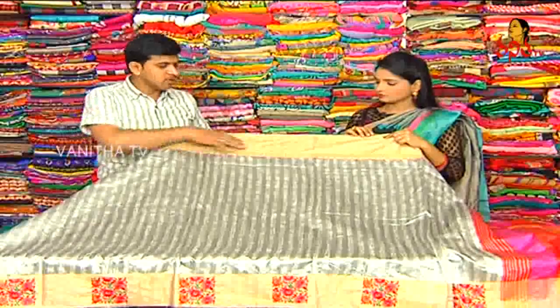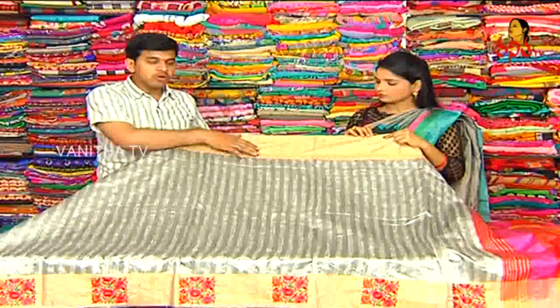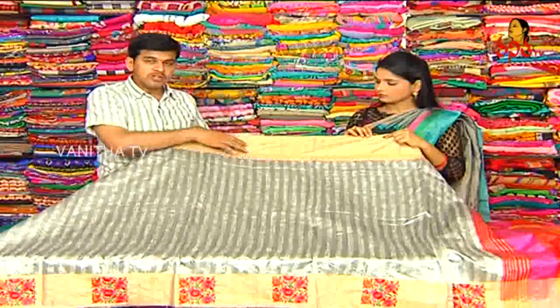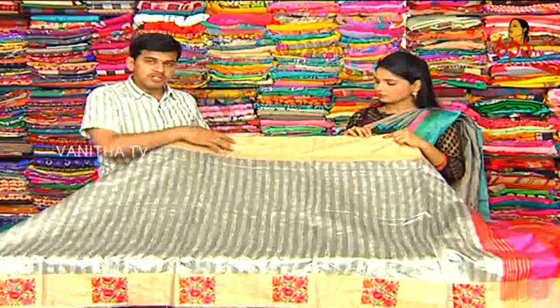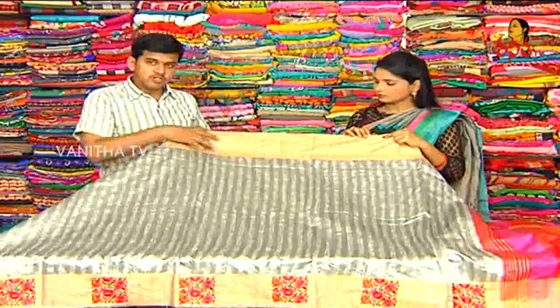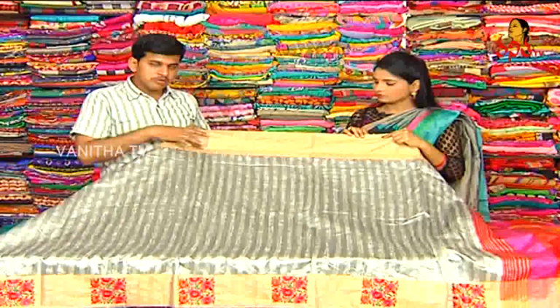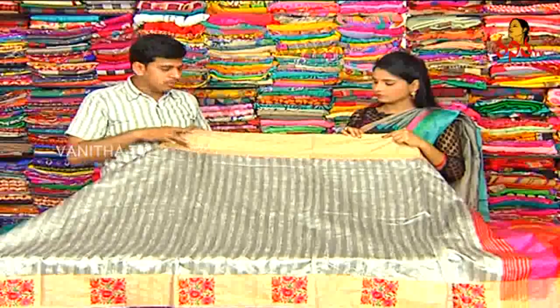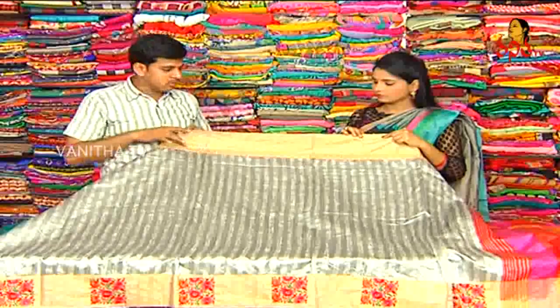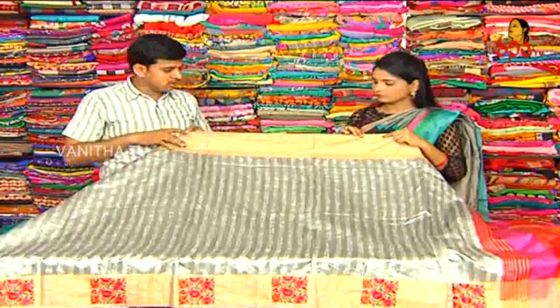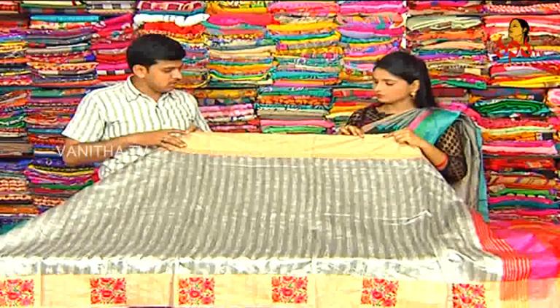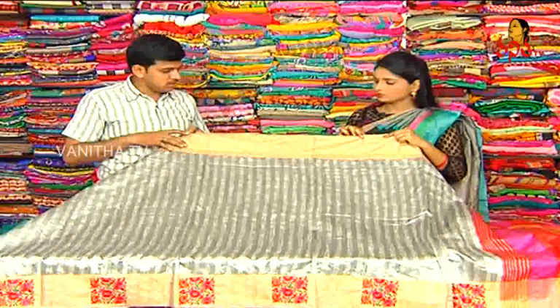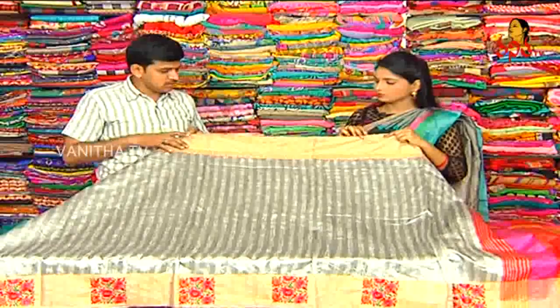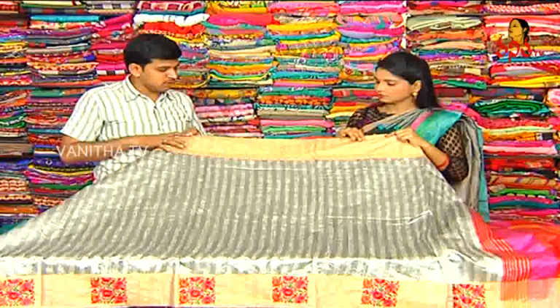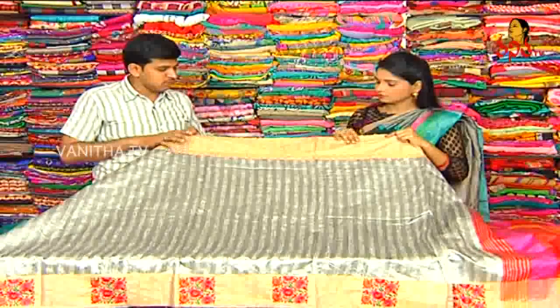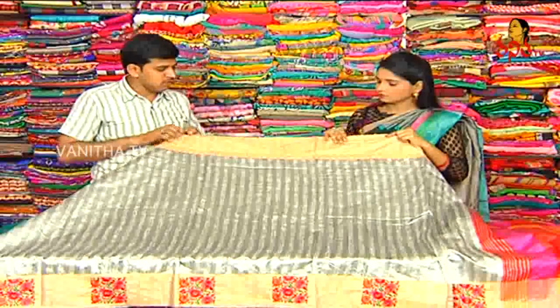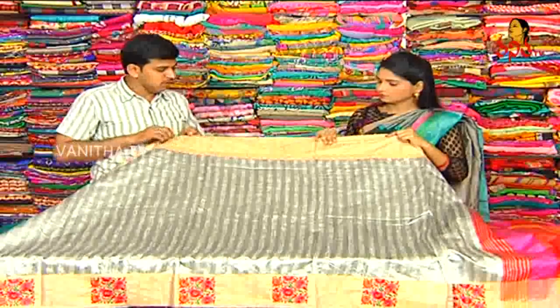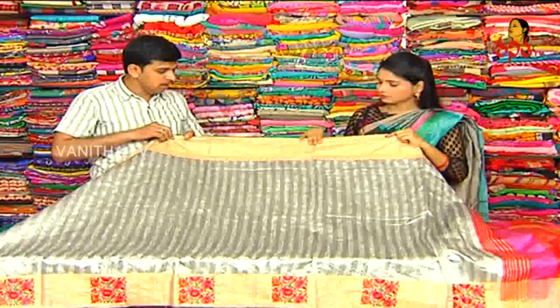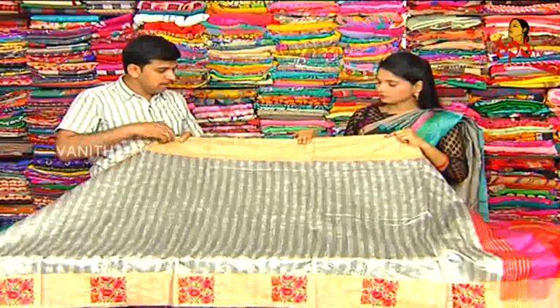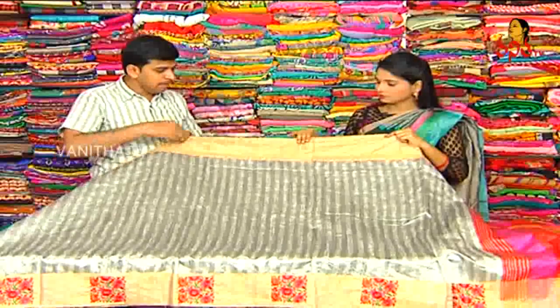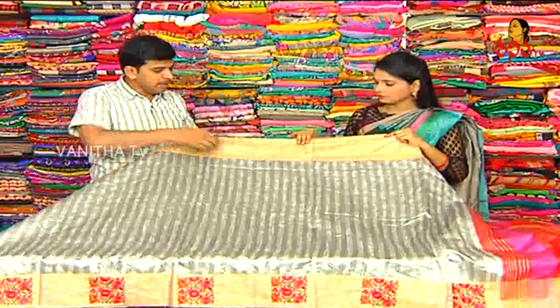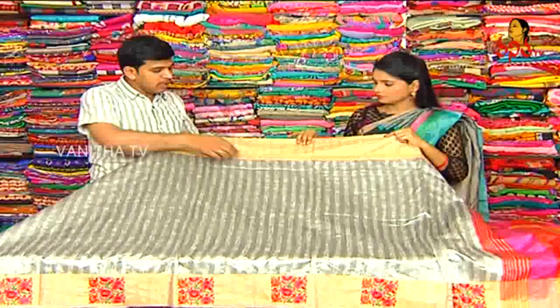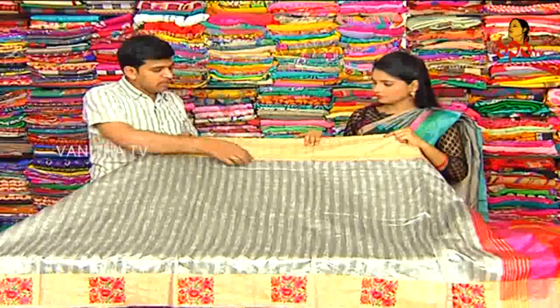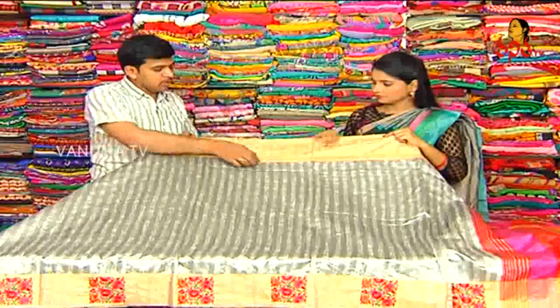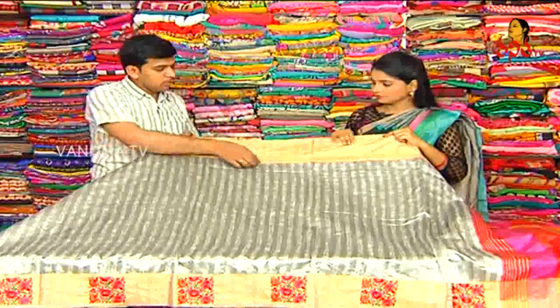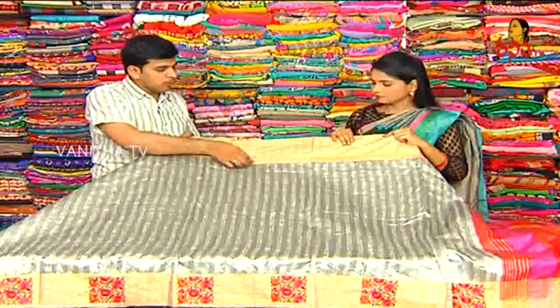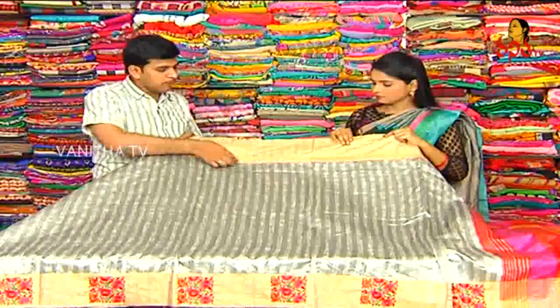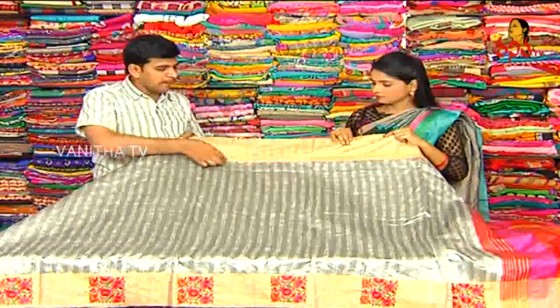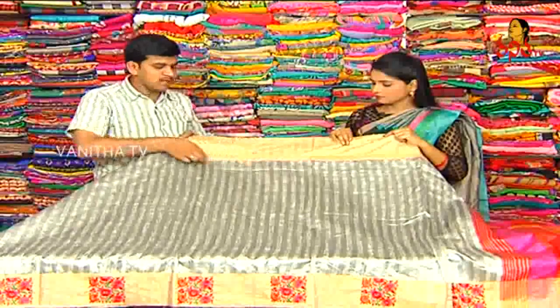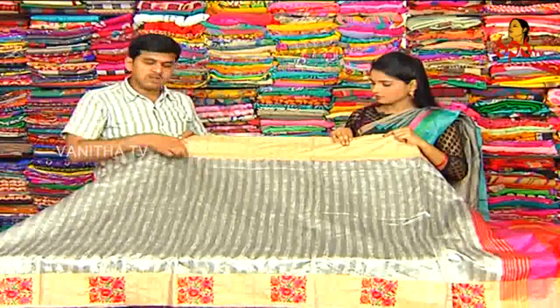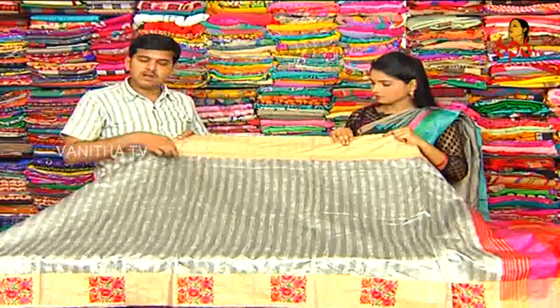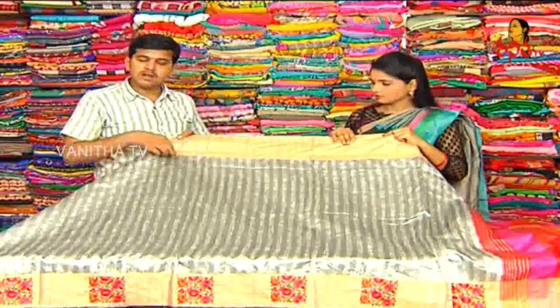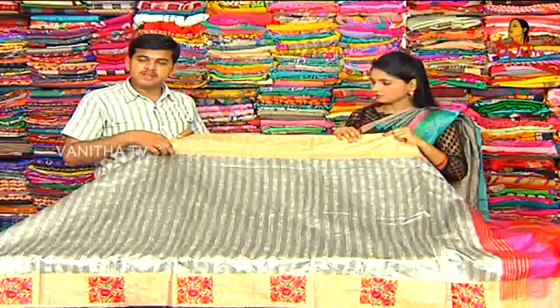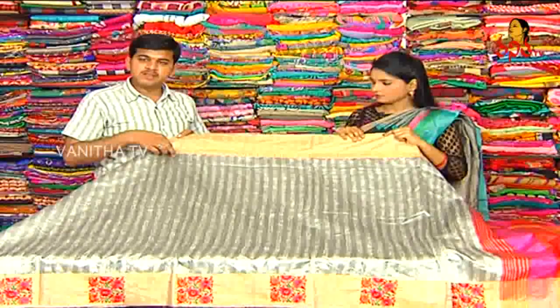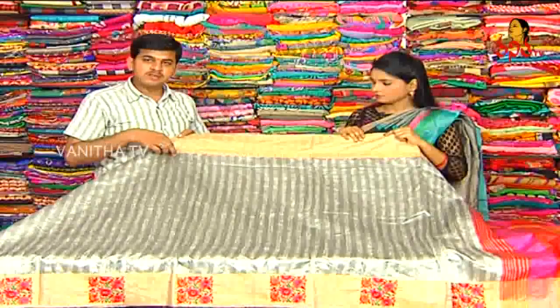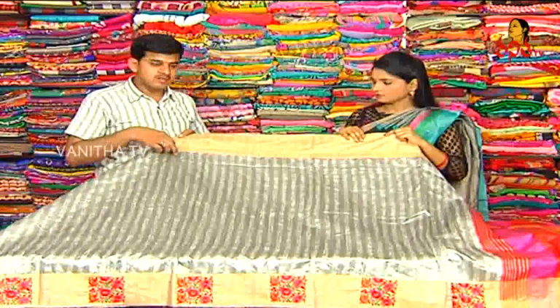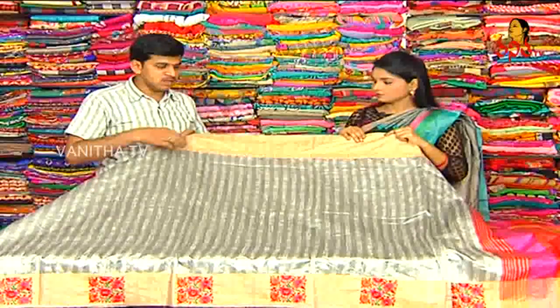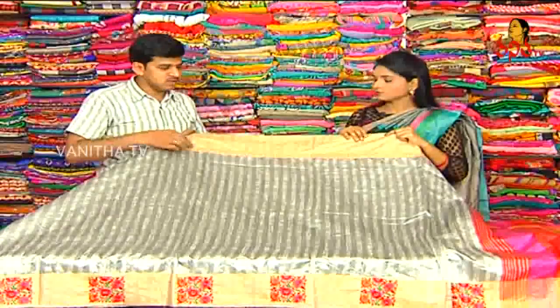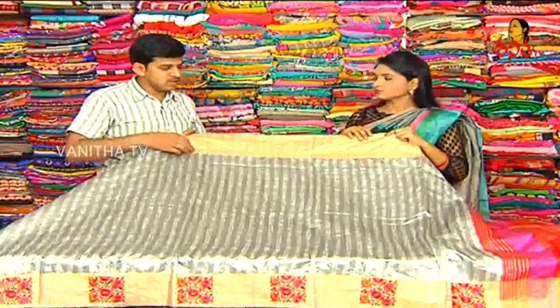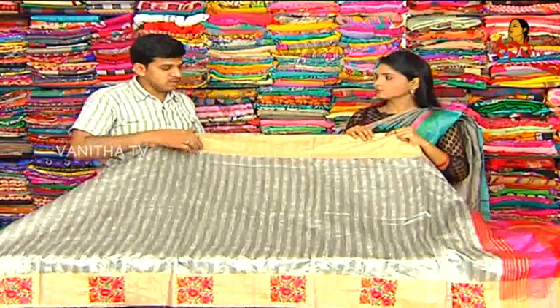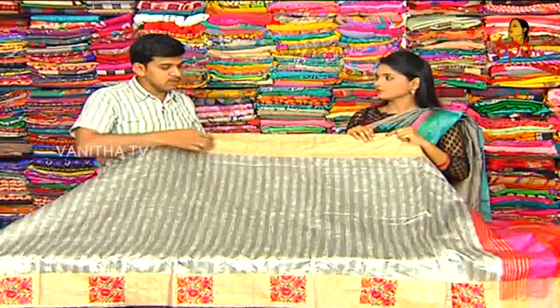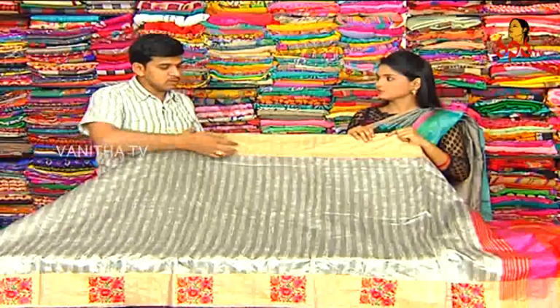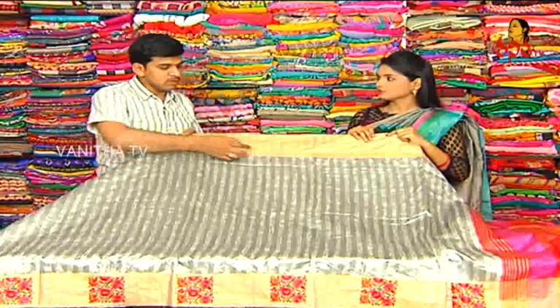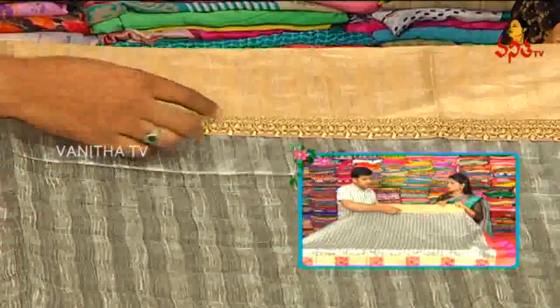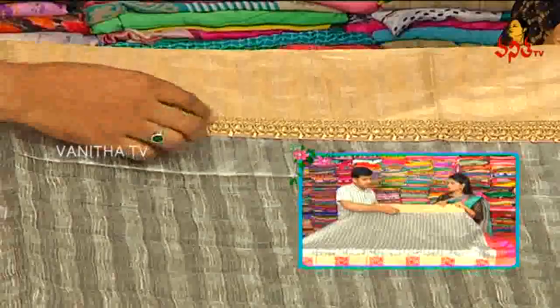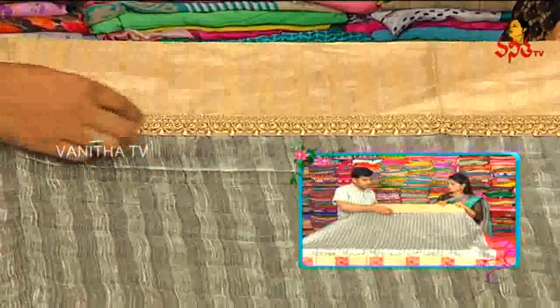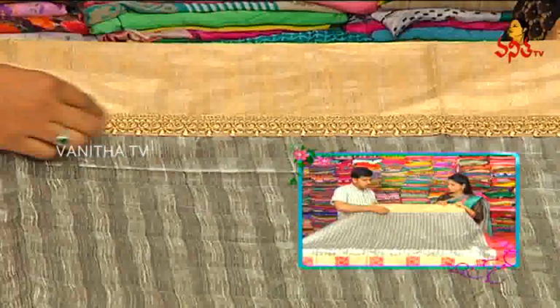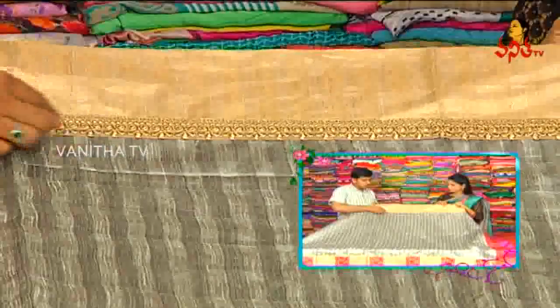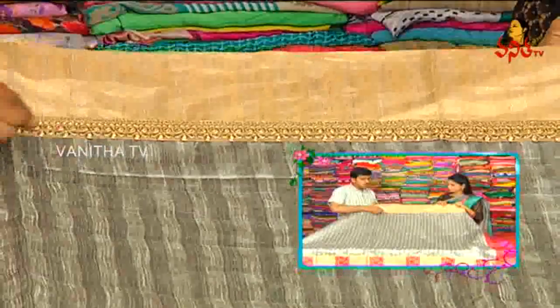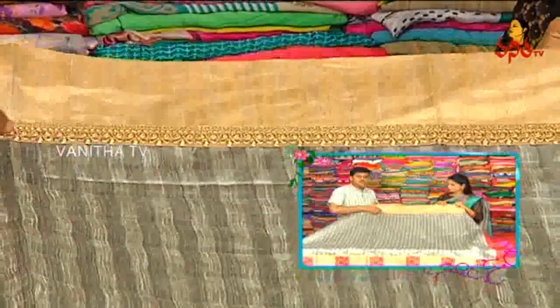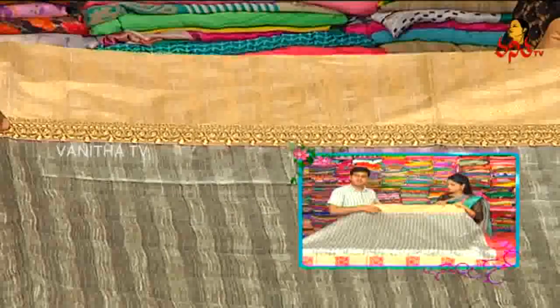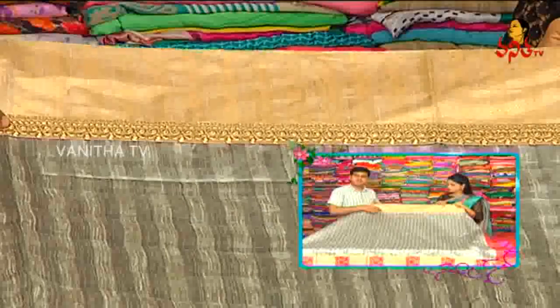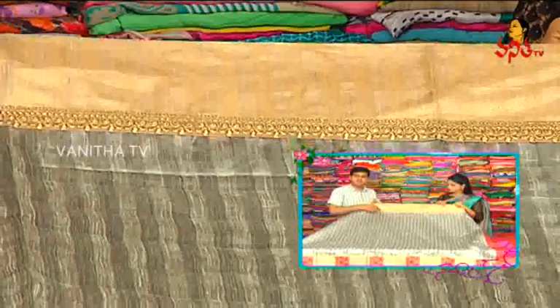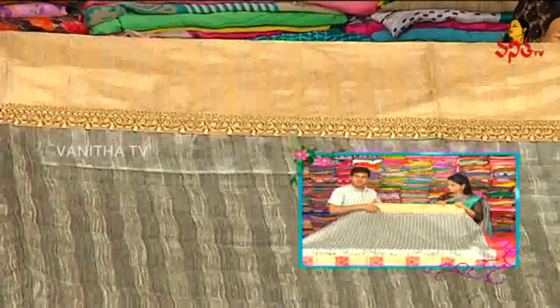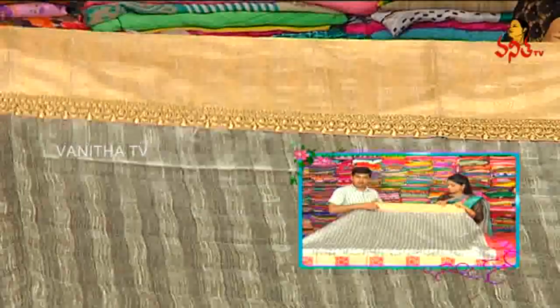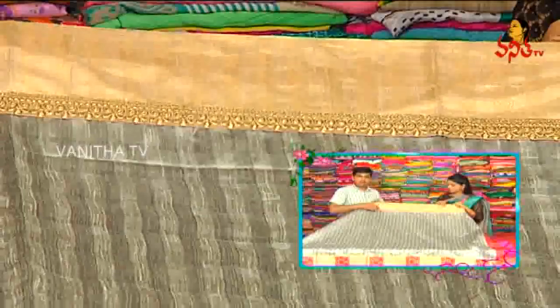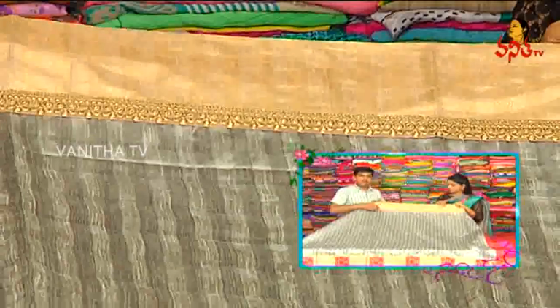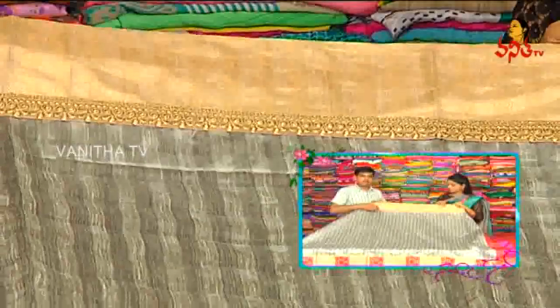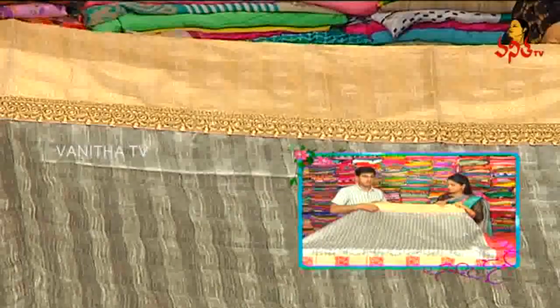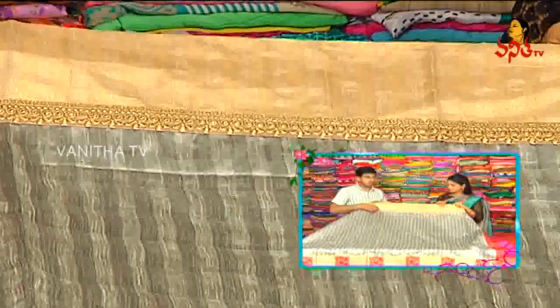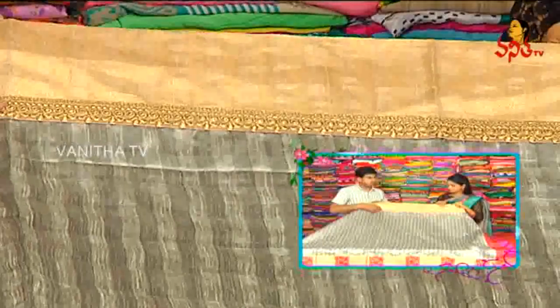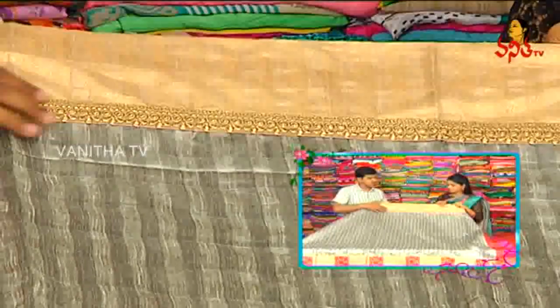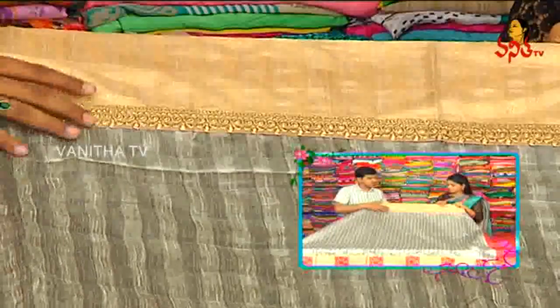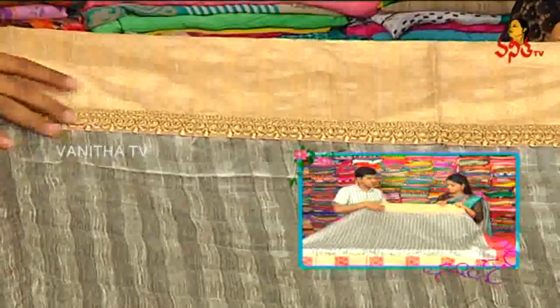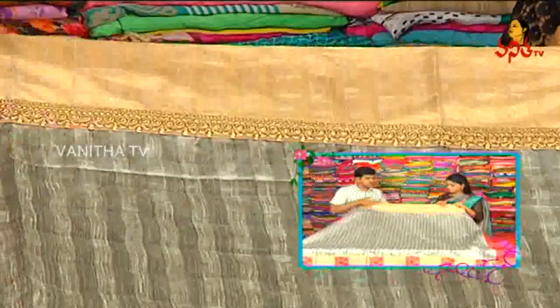We use gold tissue border. We use a patch like a laced design. We use gold design to continue.